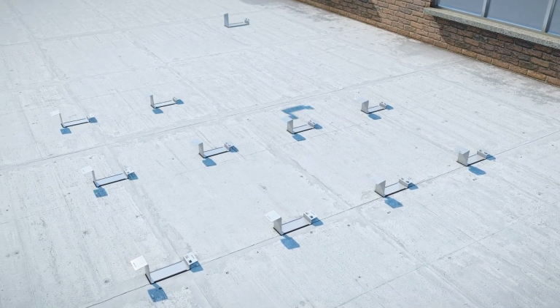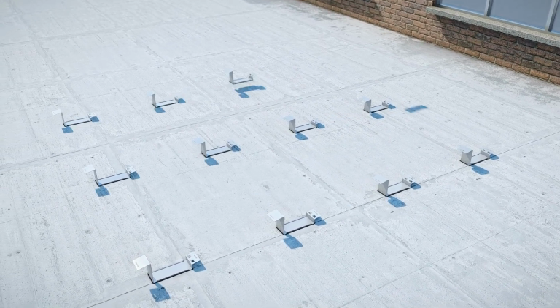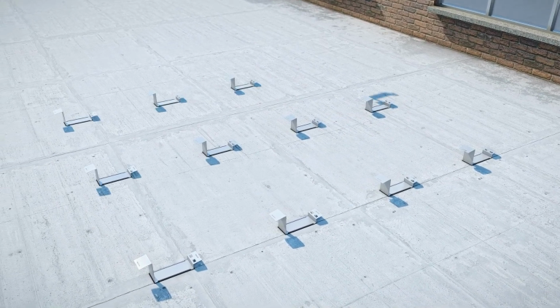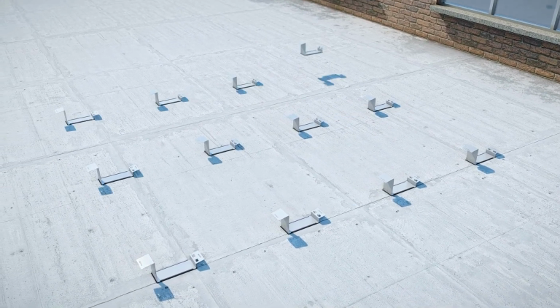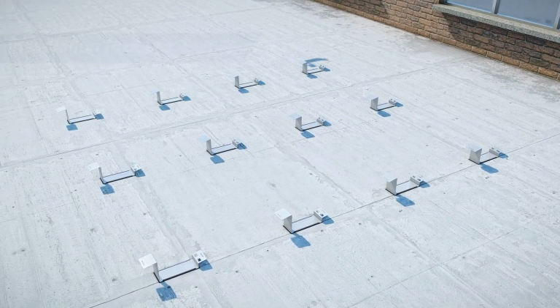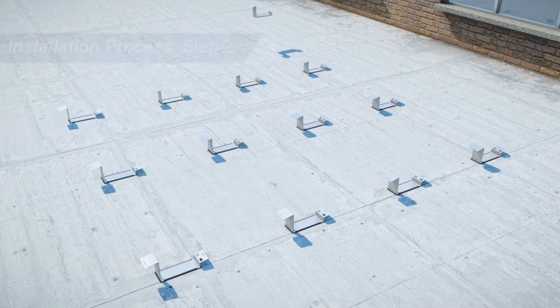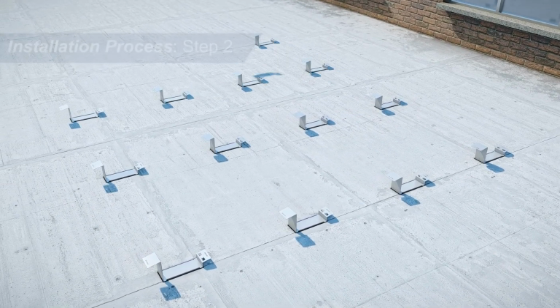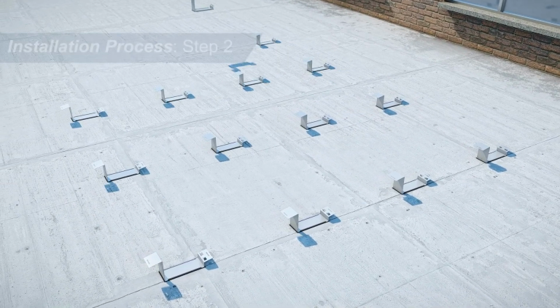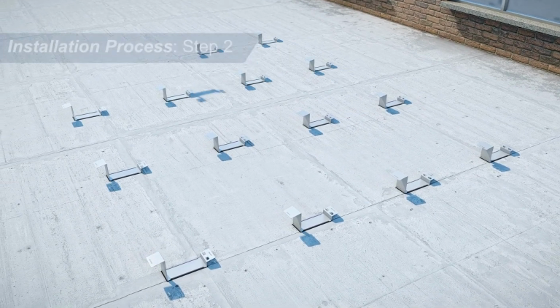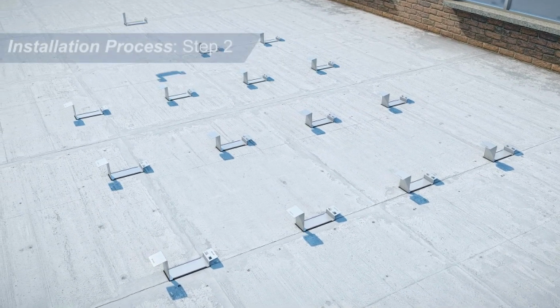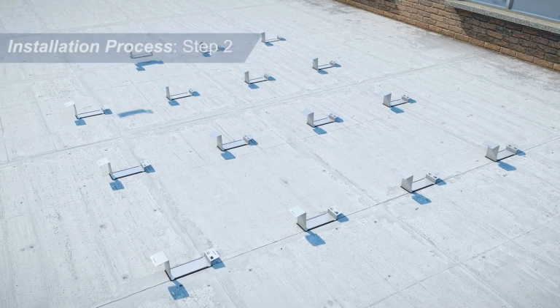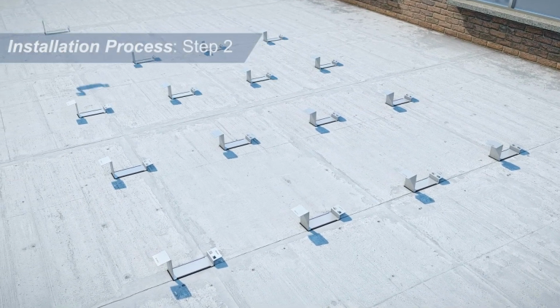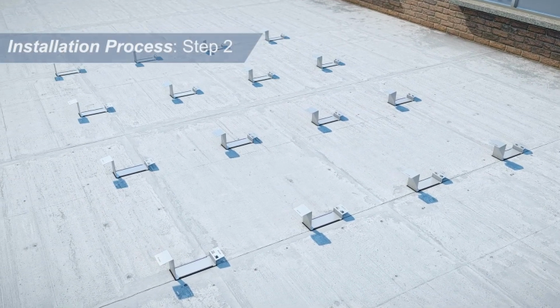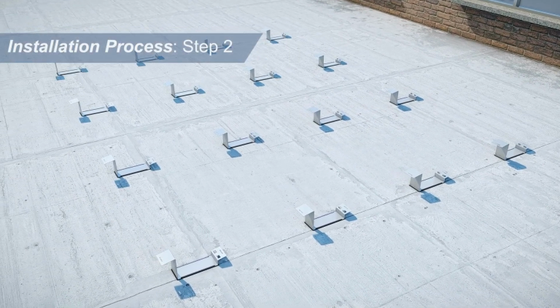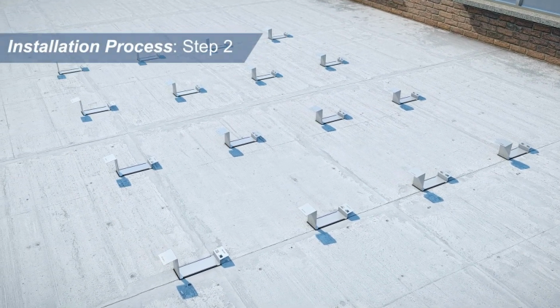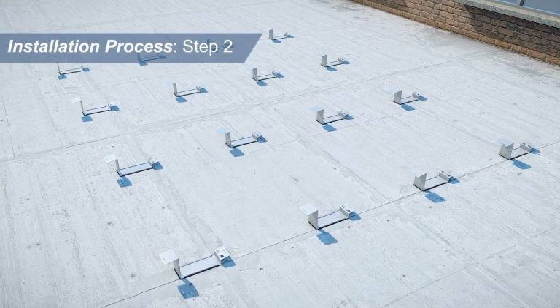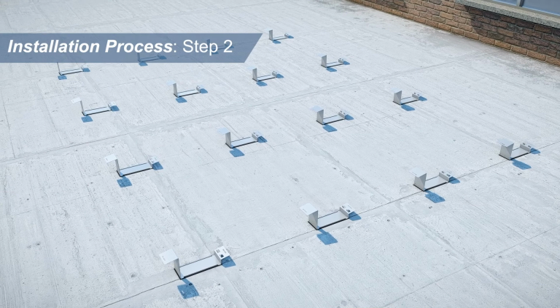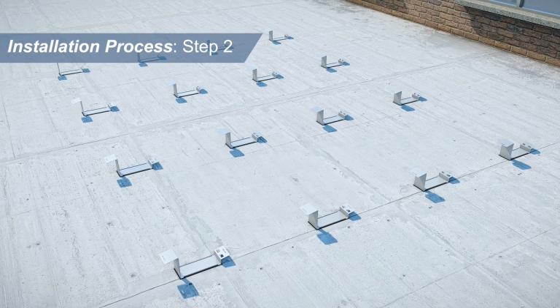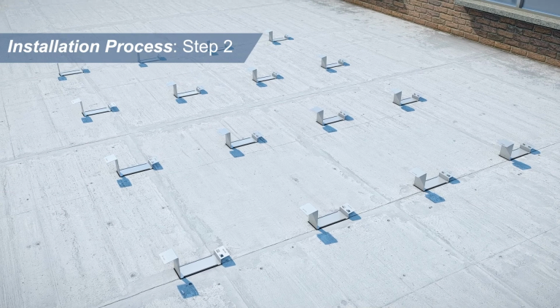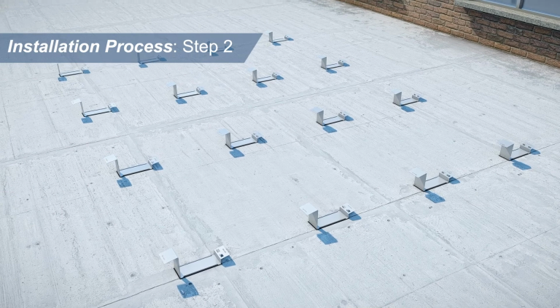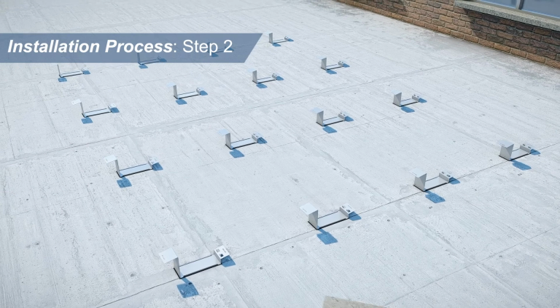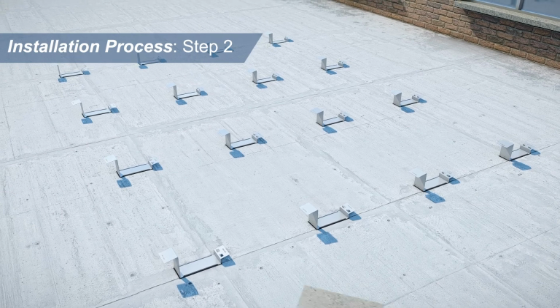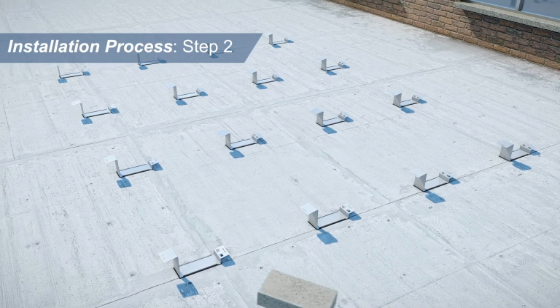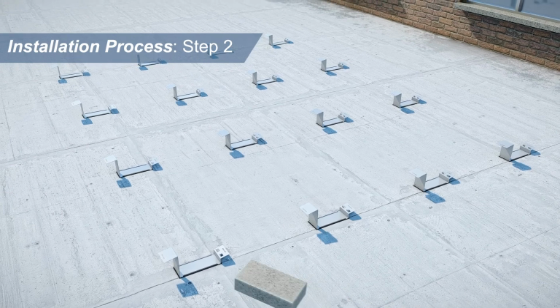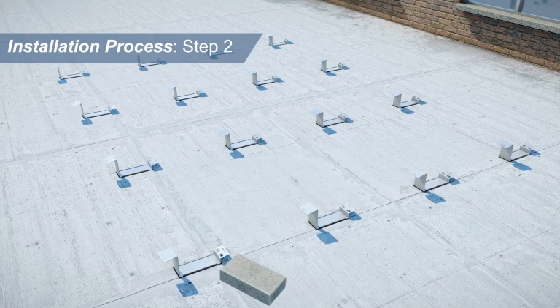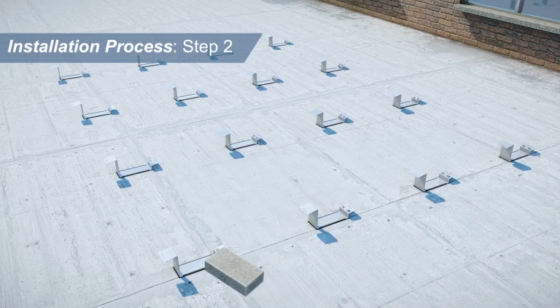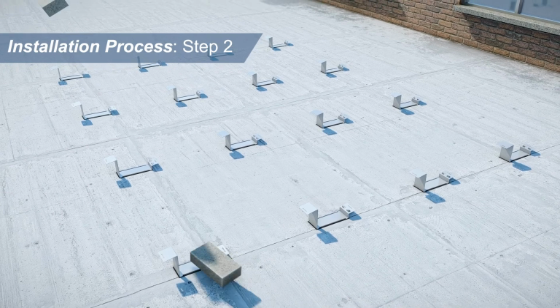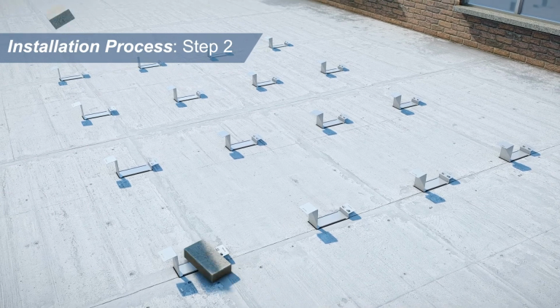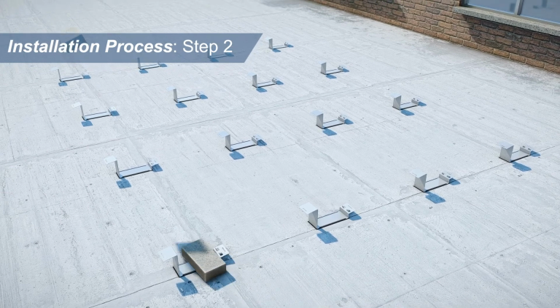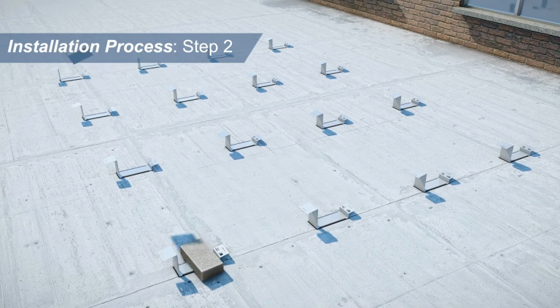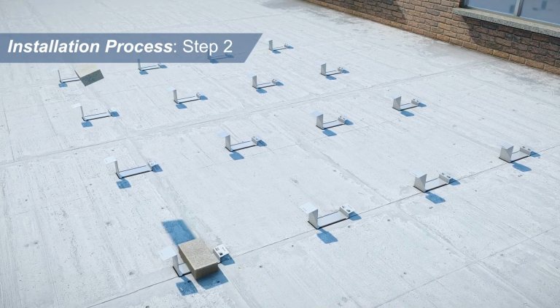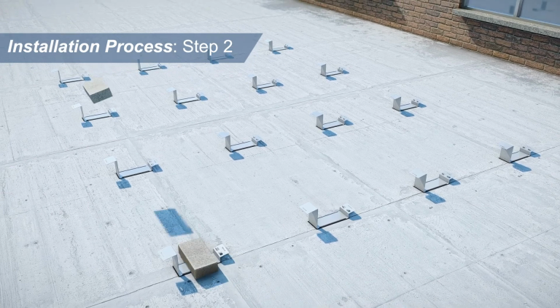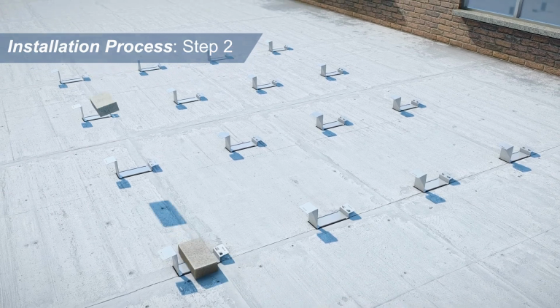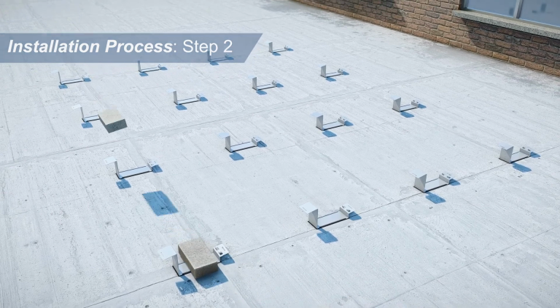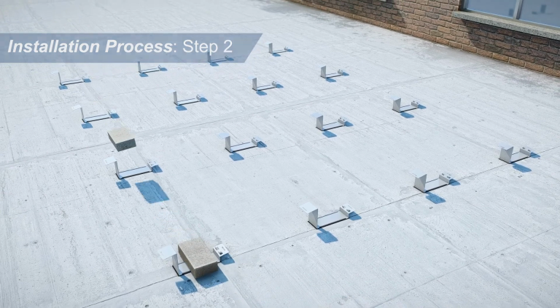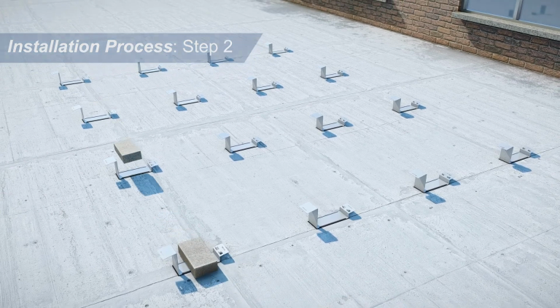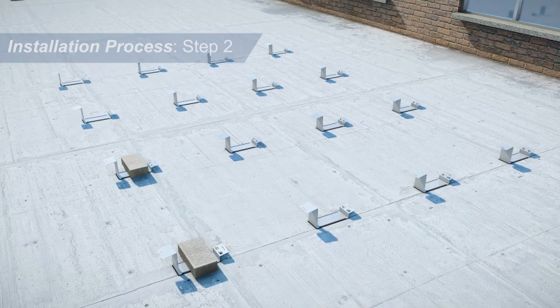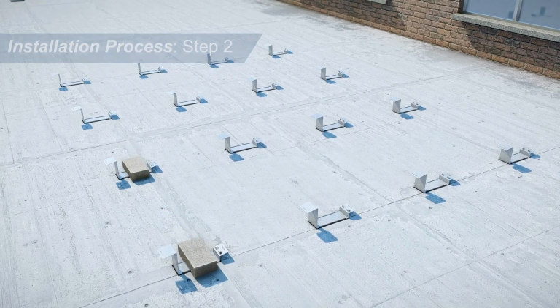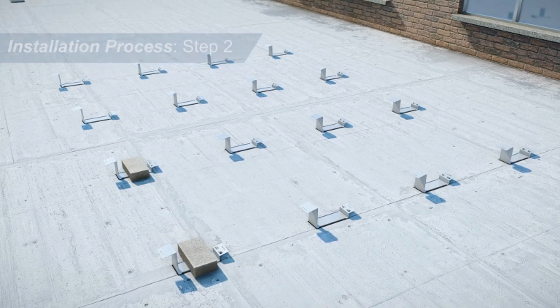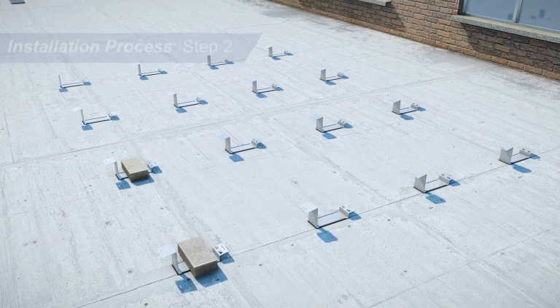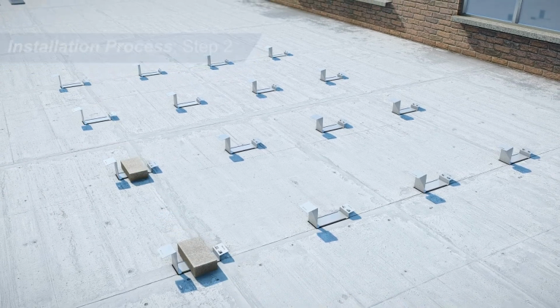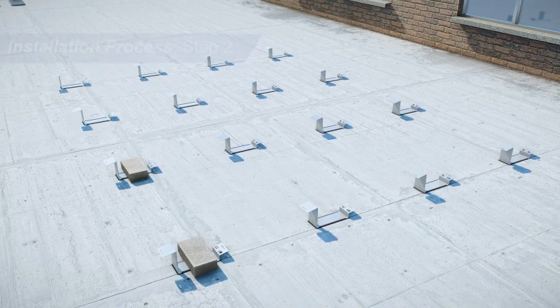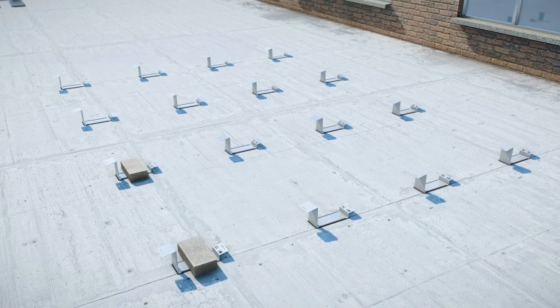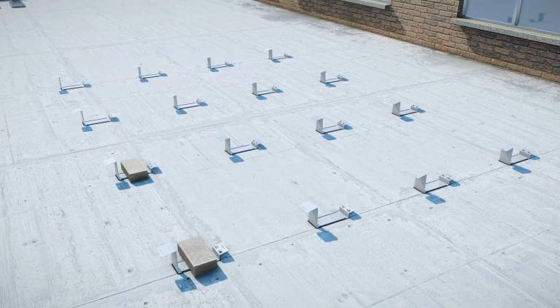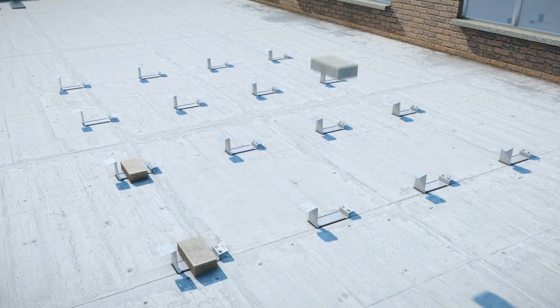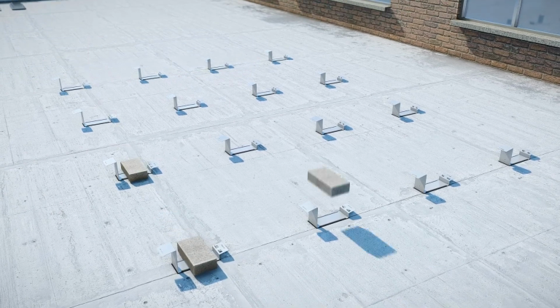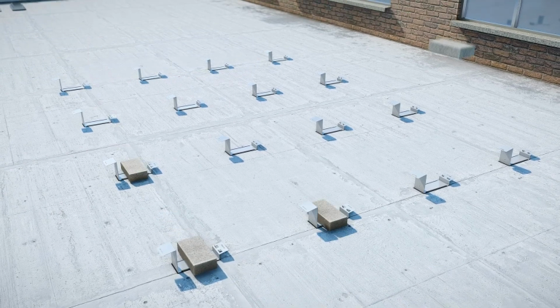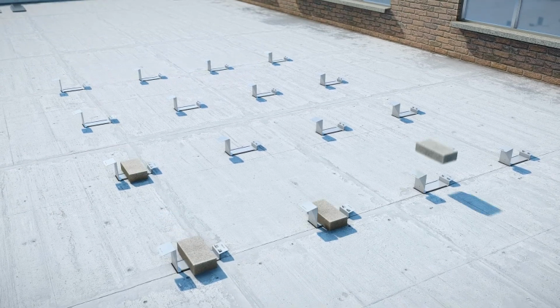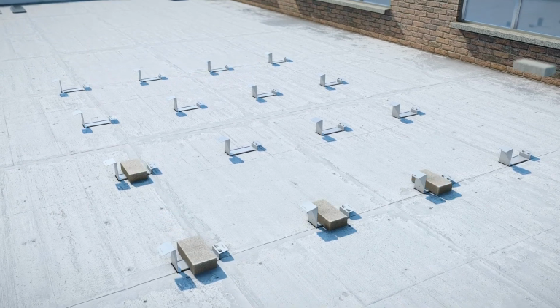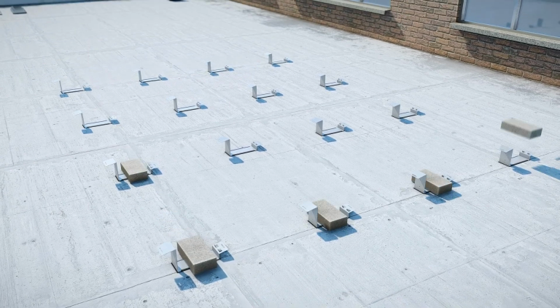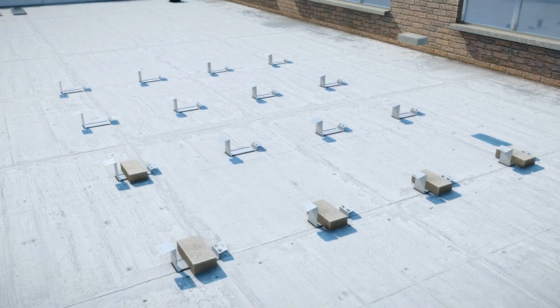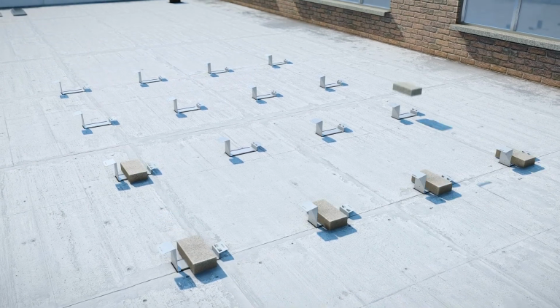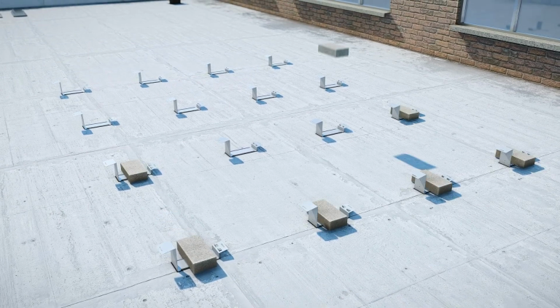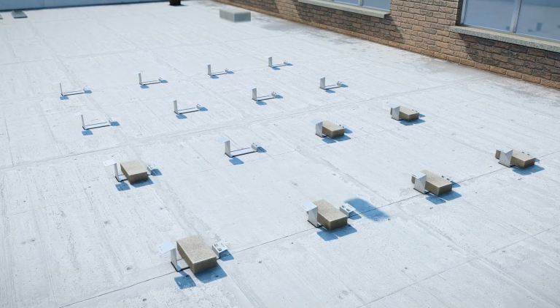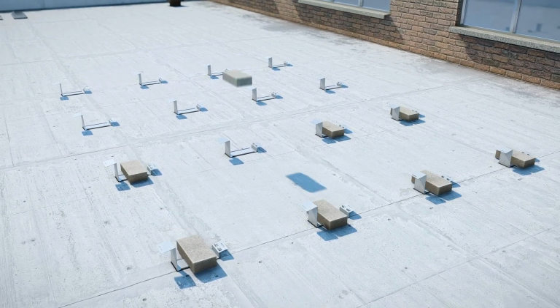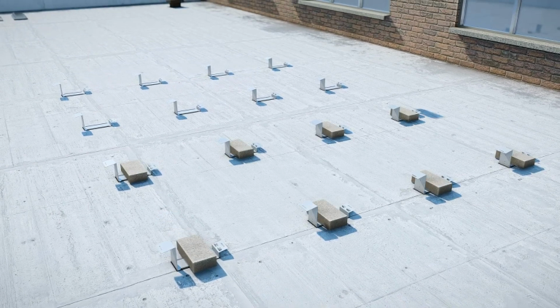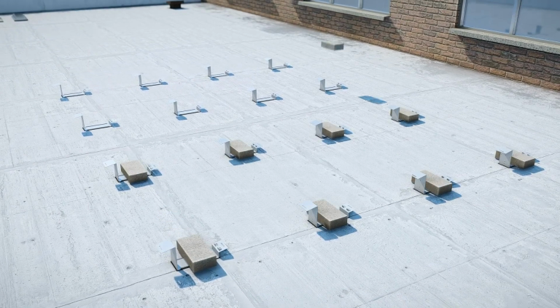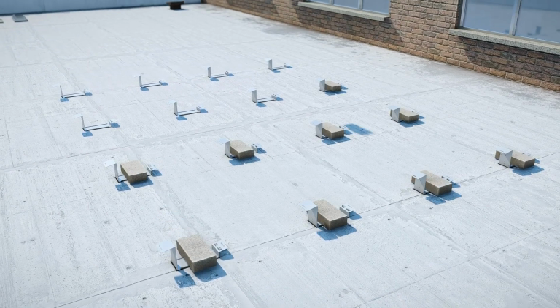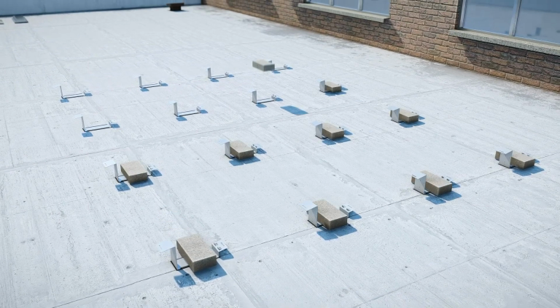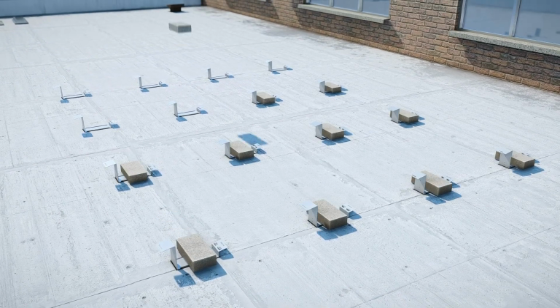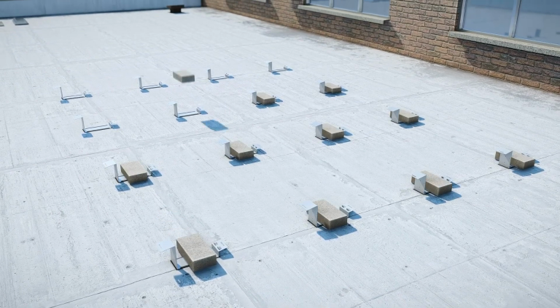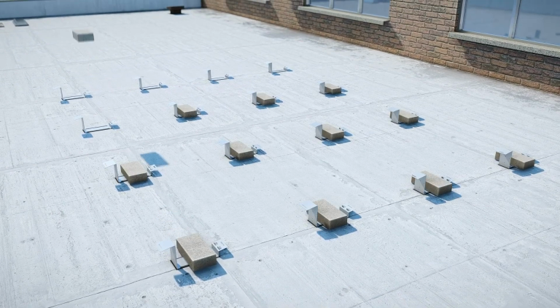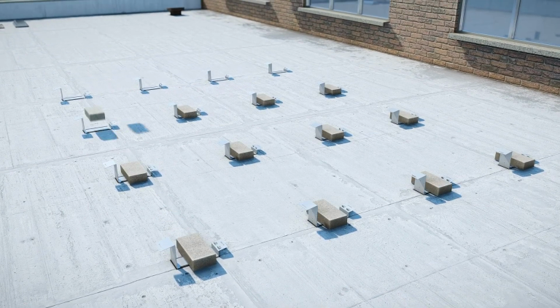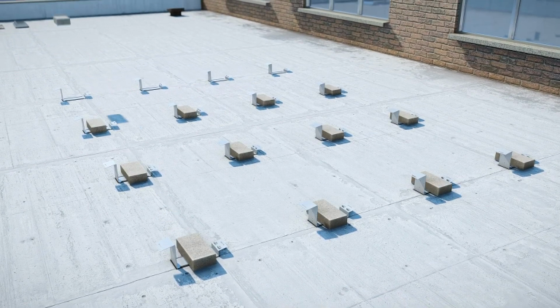Step 2: Place the ballast blocks onto the Econorack support using KB Racking's detailed ballast layout.